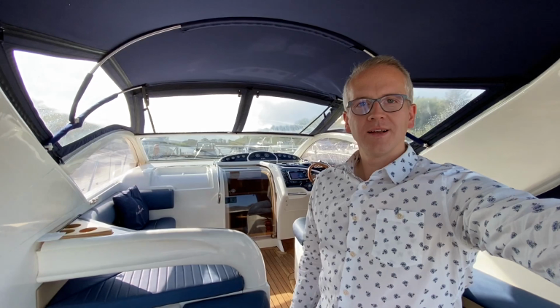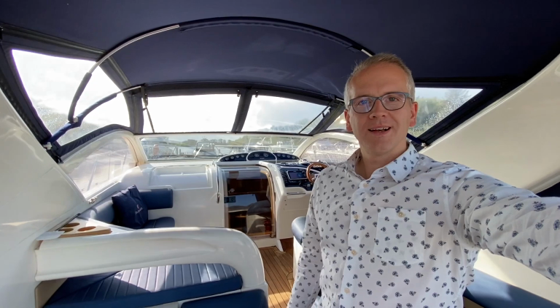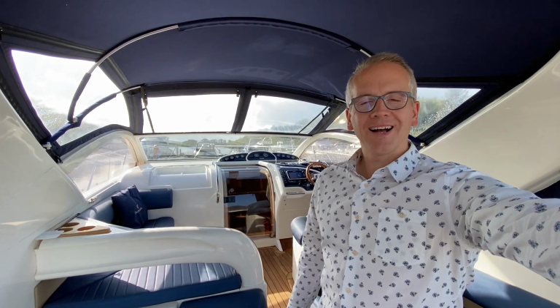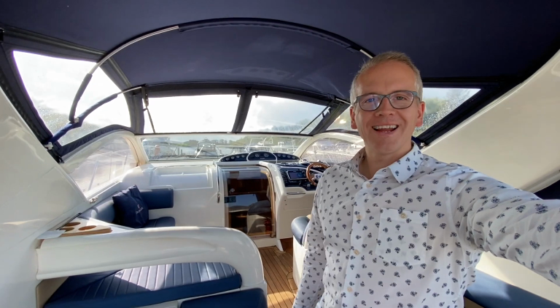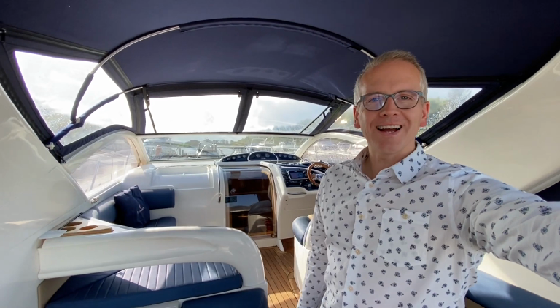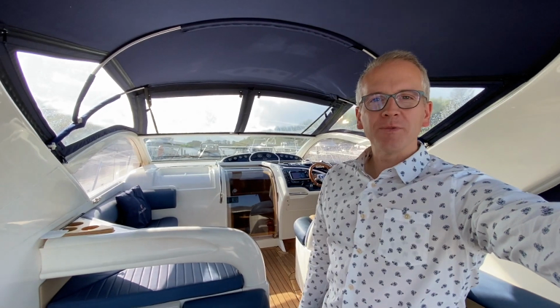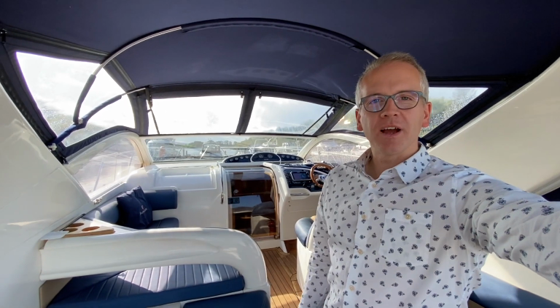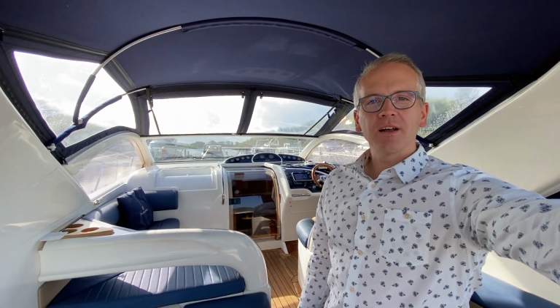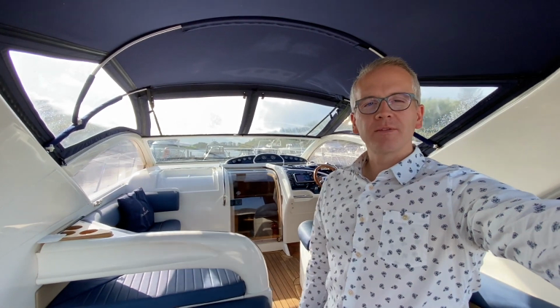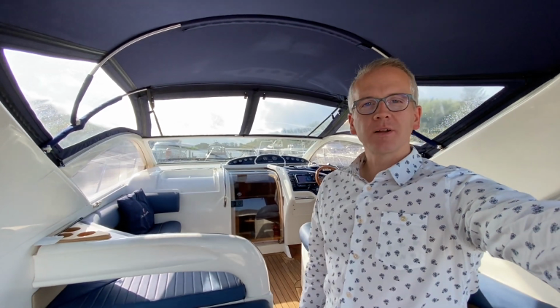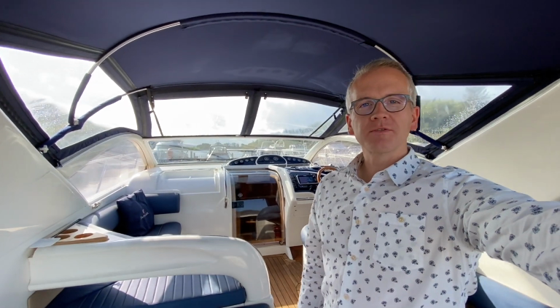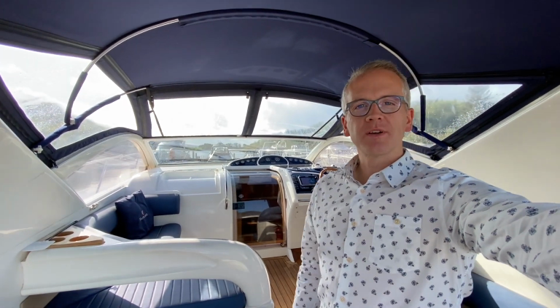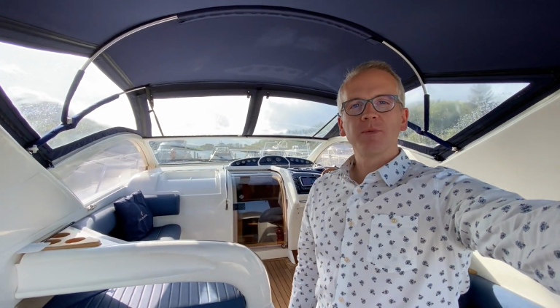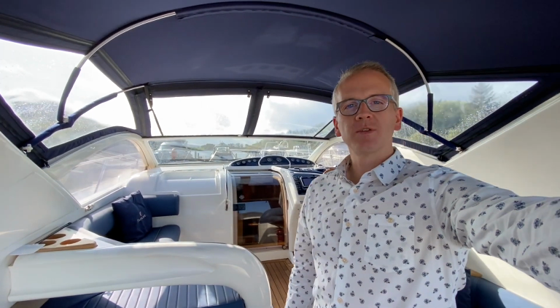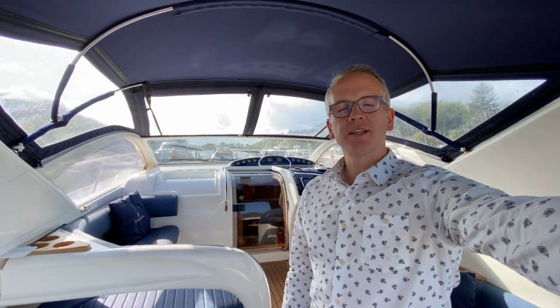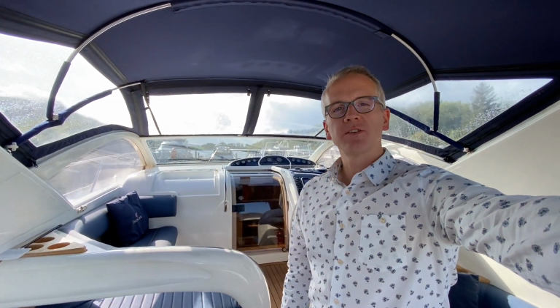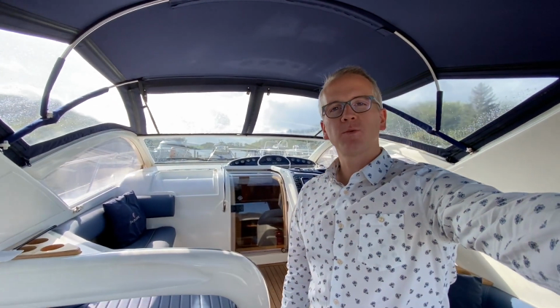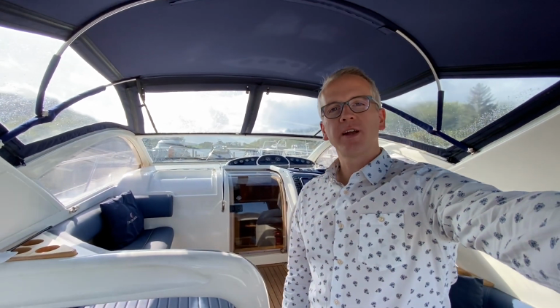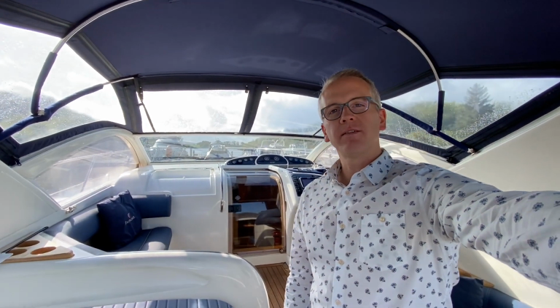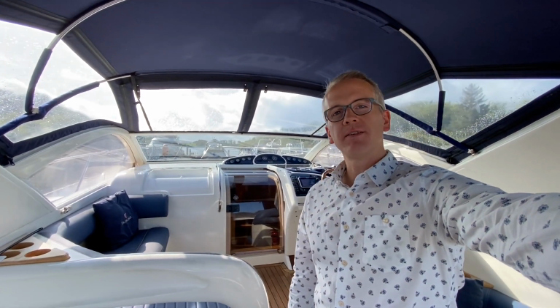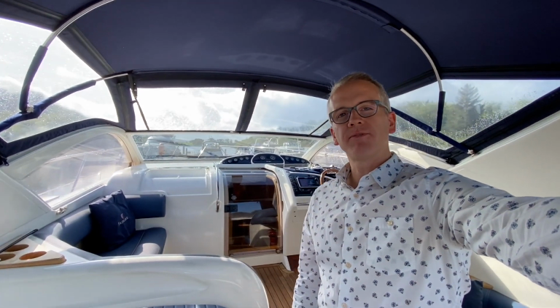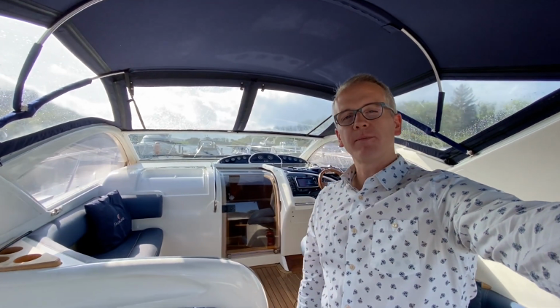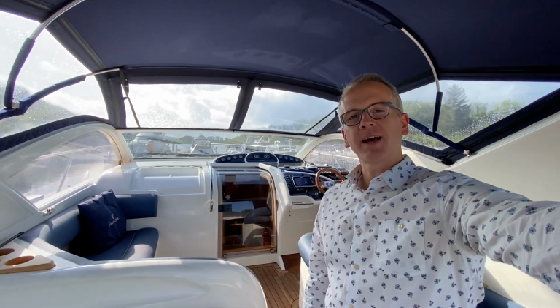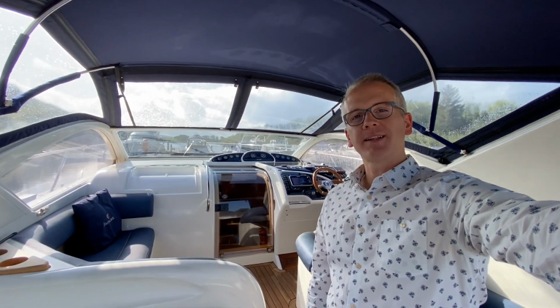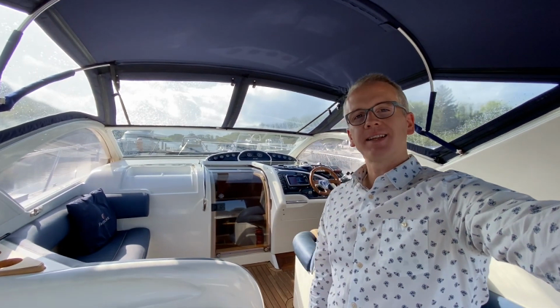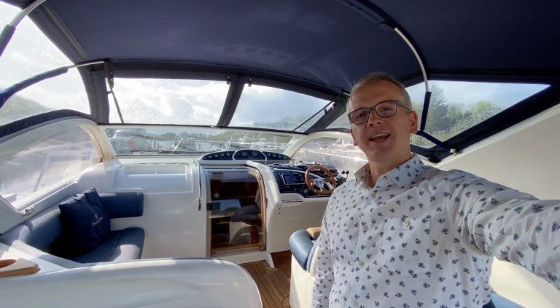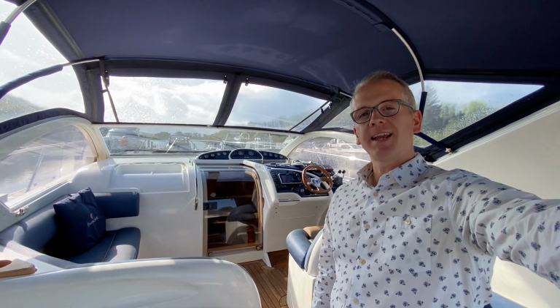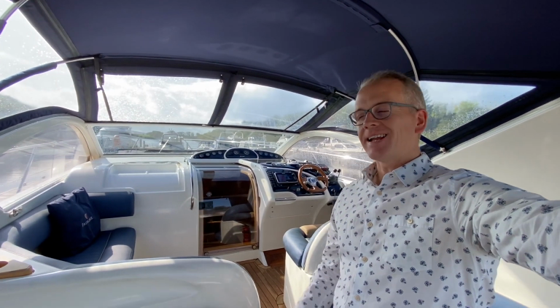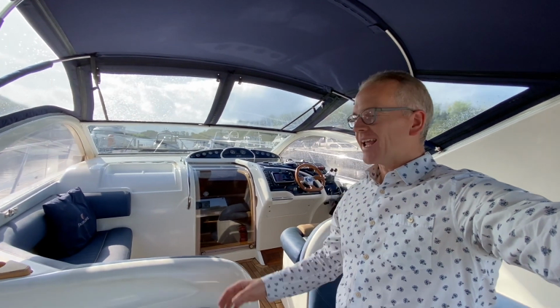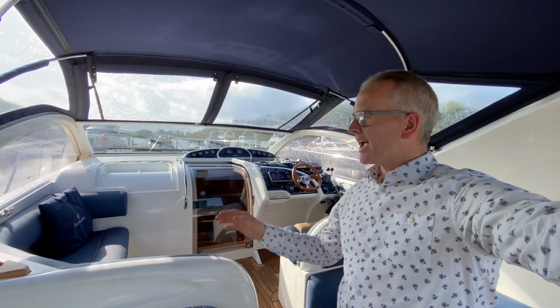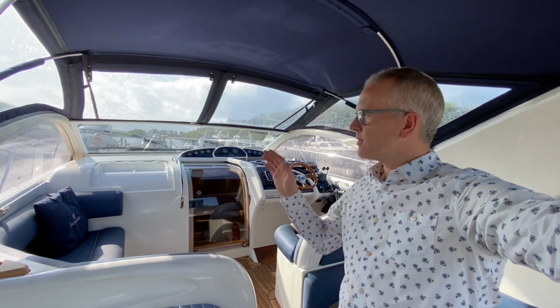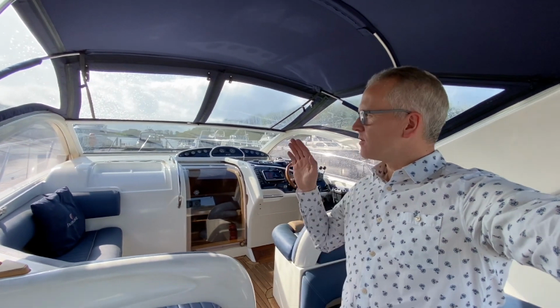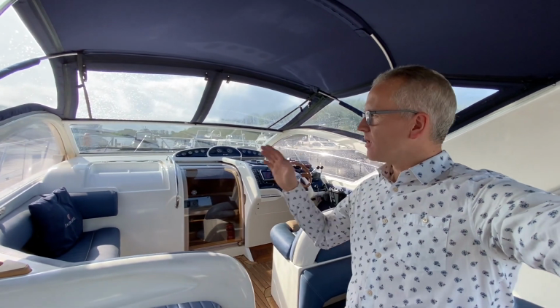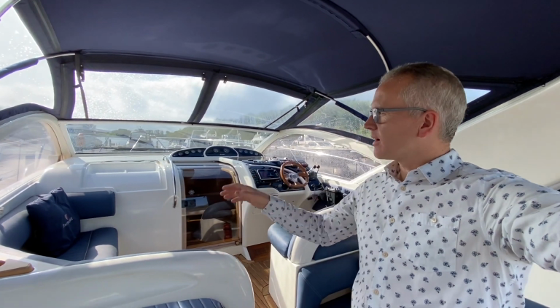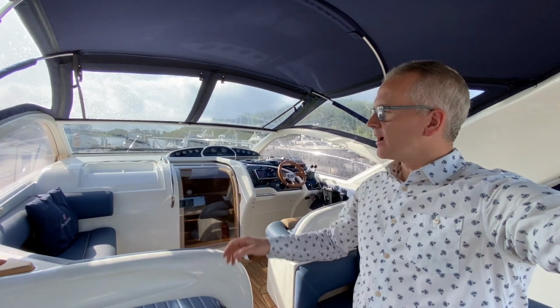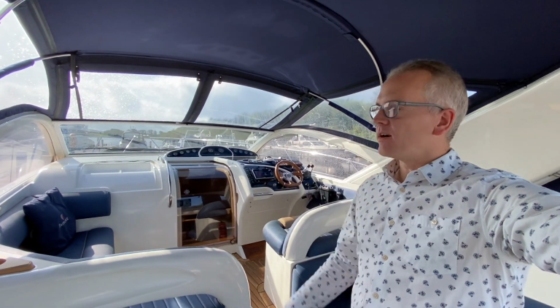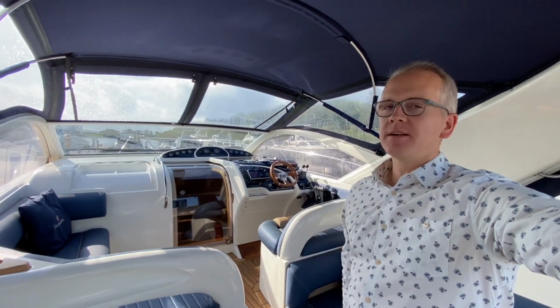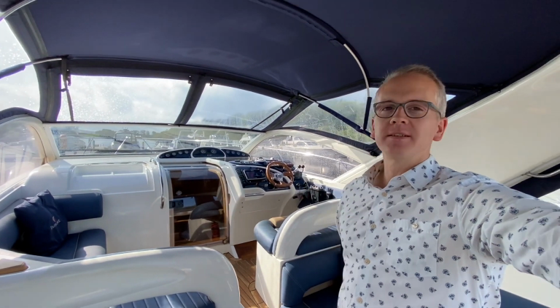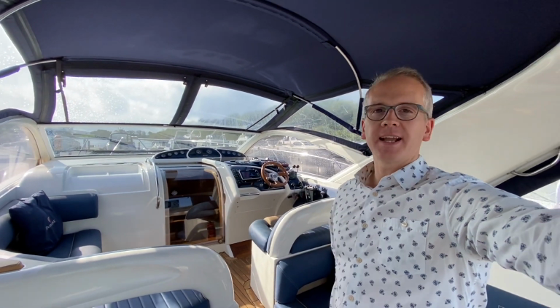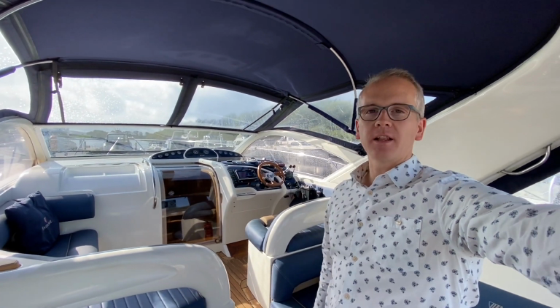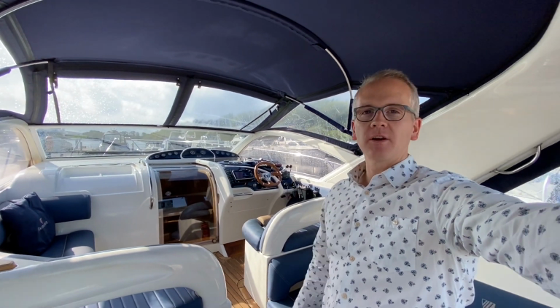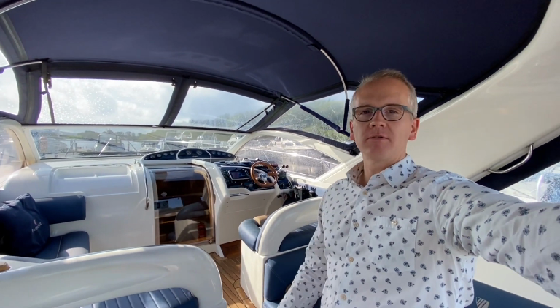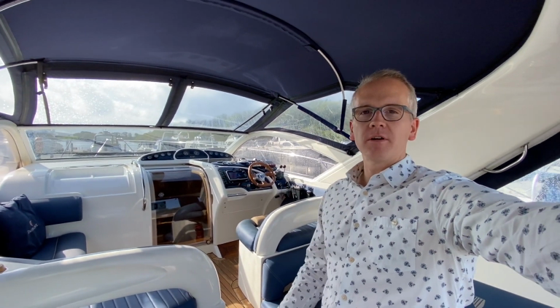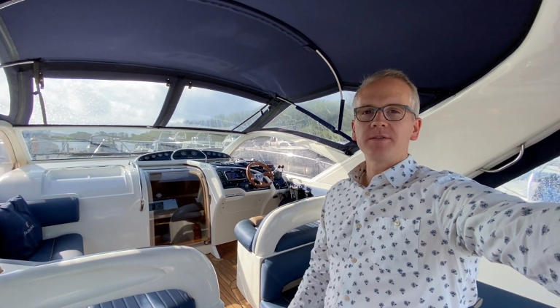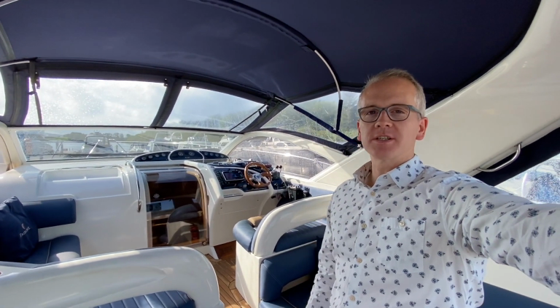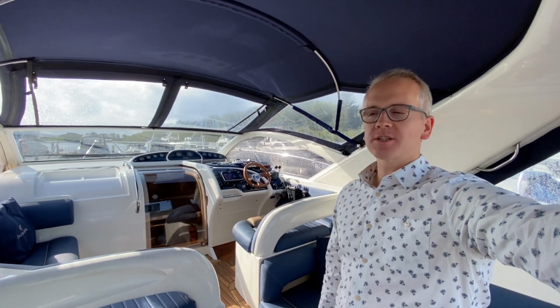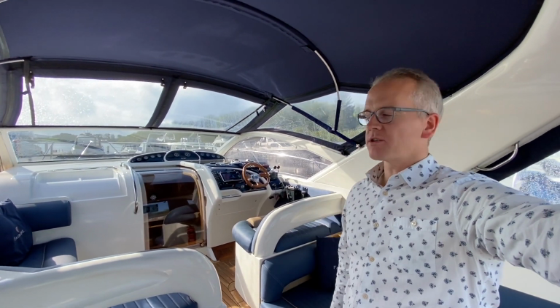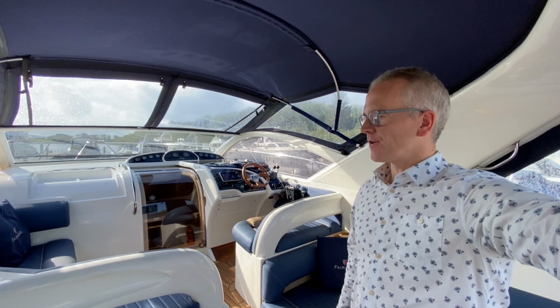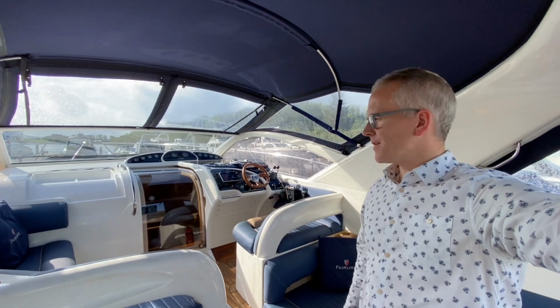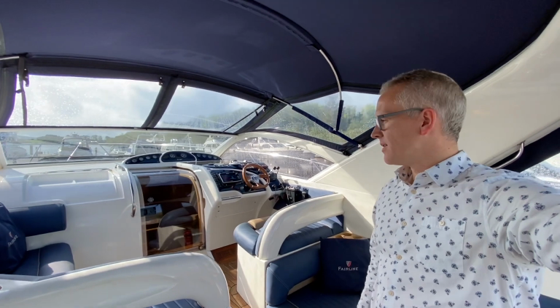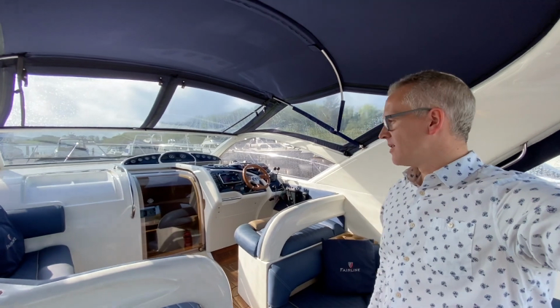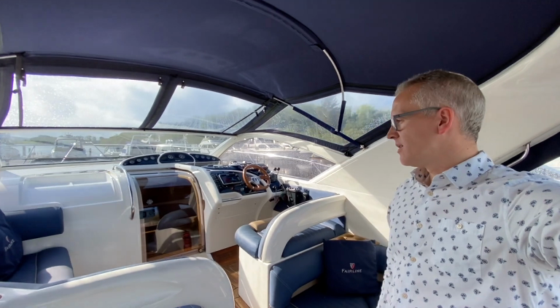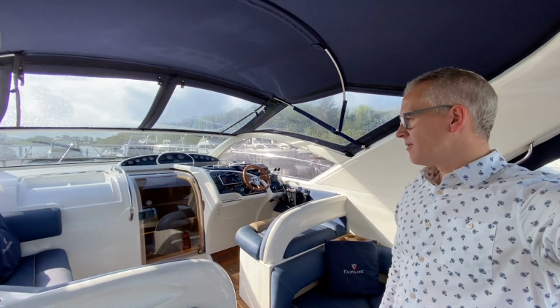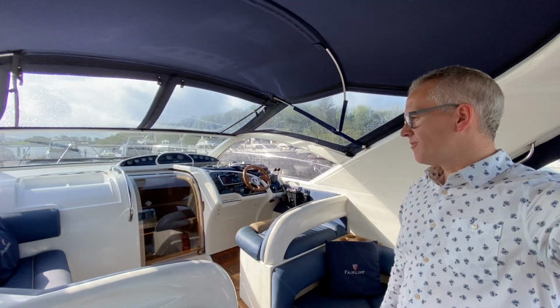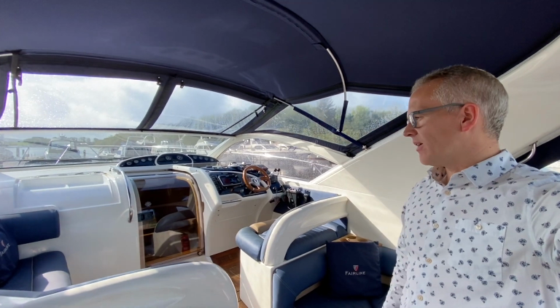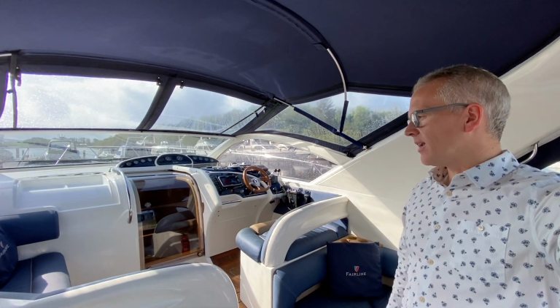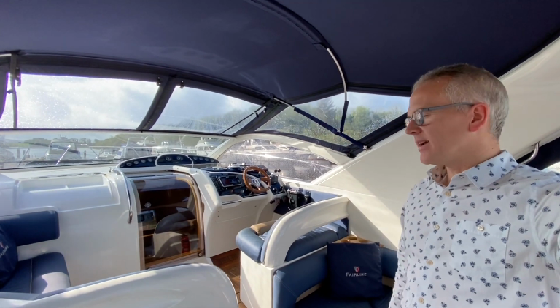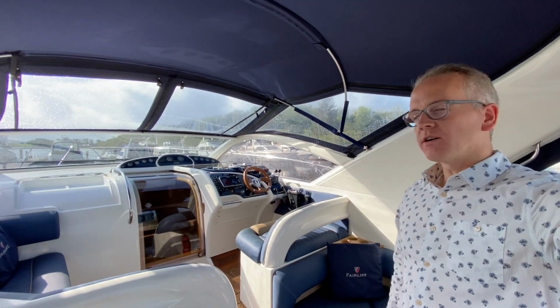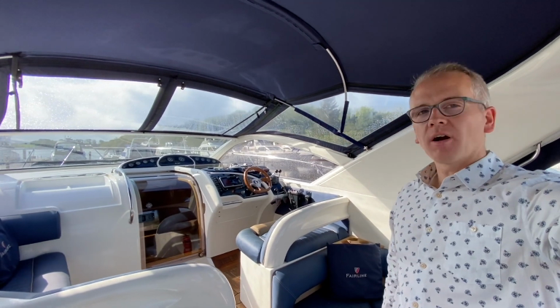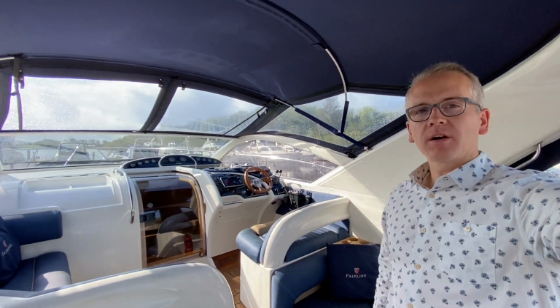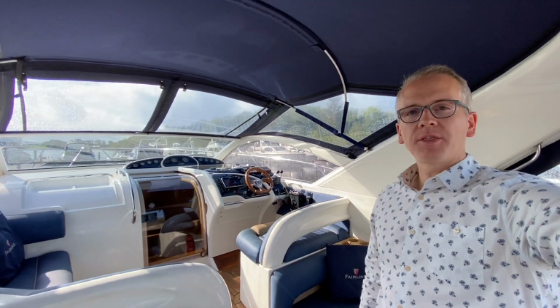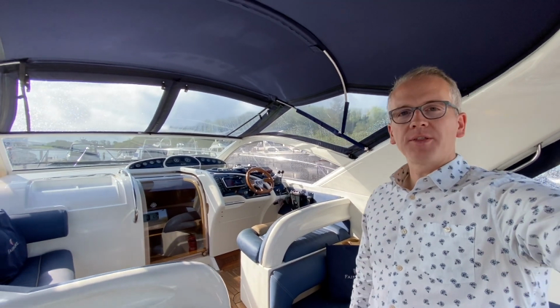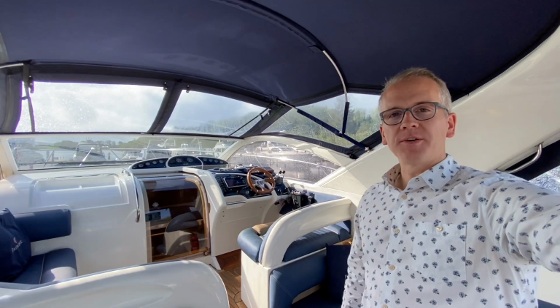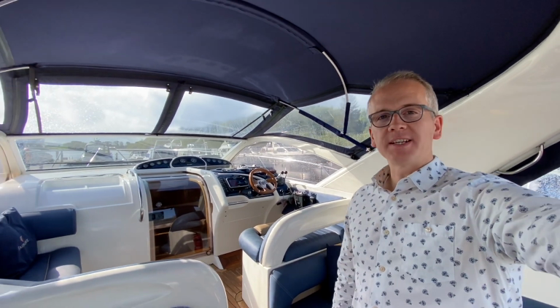Hi, I'm Niall from Gulfstream Boat Sales. We are in Fermanagh today again on Loch Errand, taking a look around this stunning Fairlane Target 37.